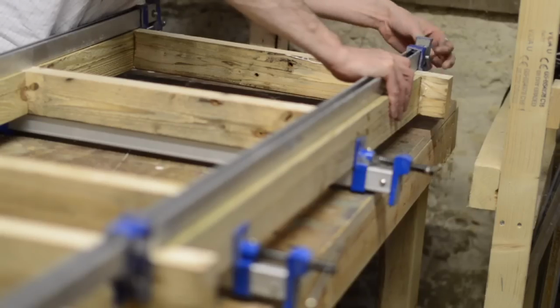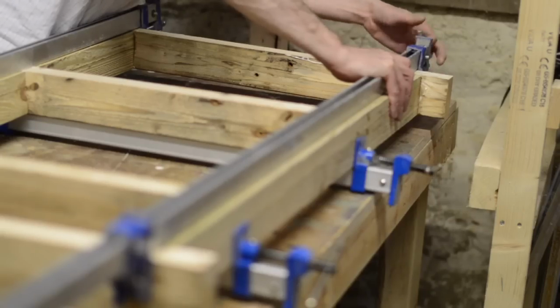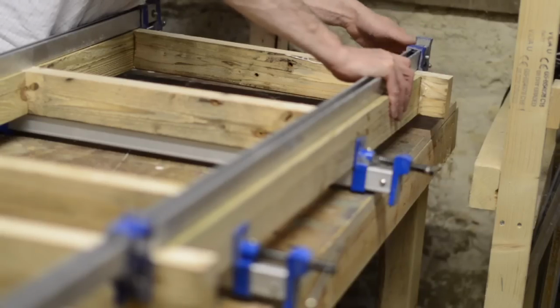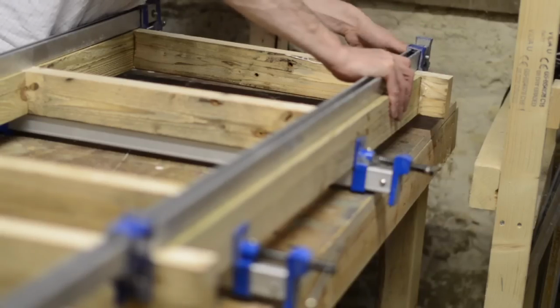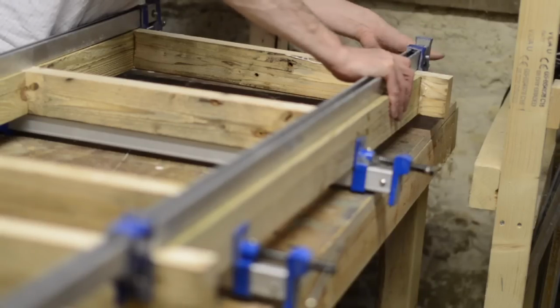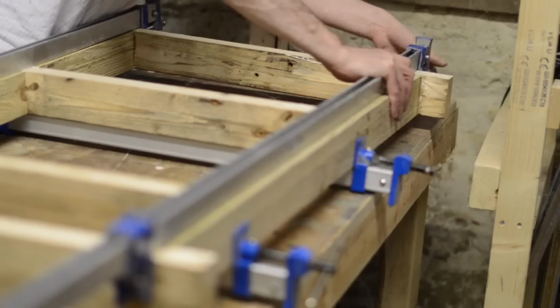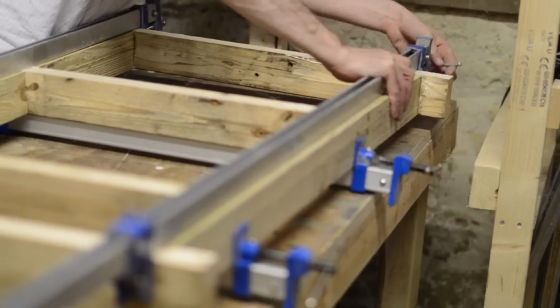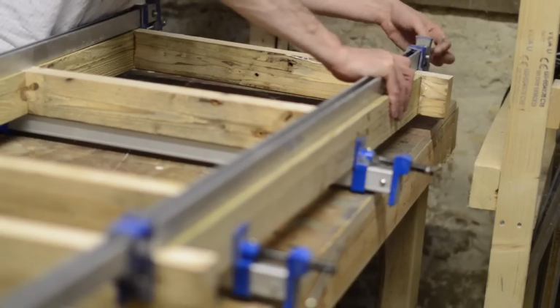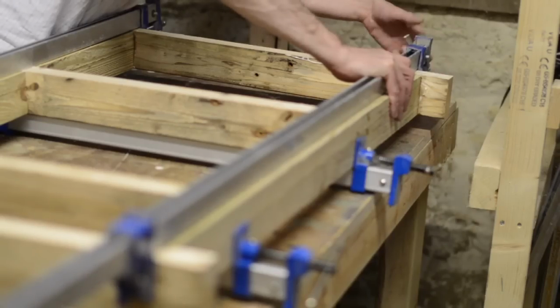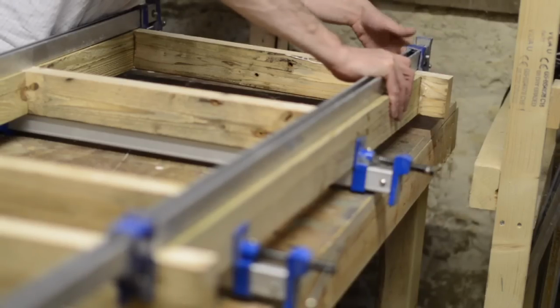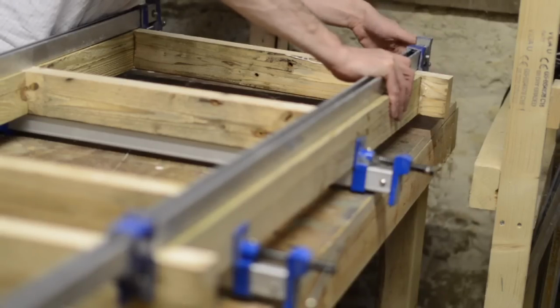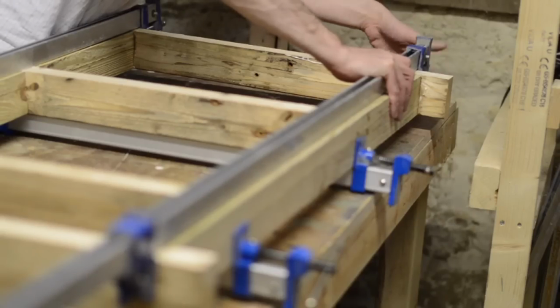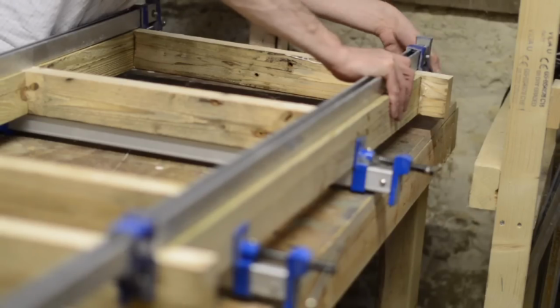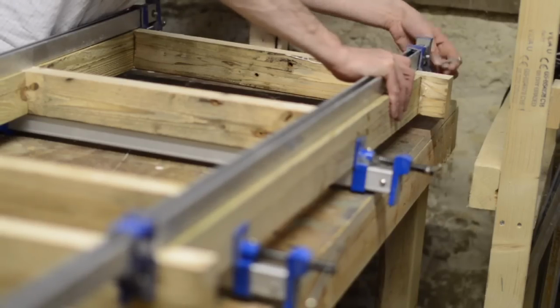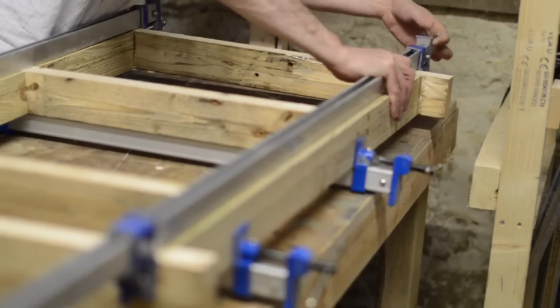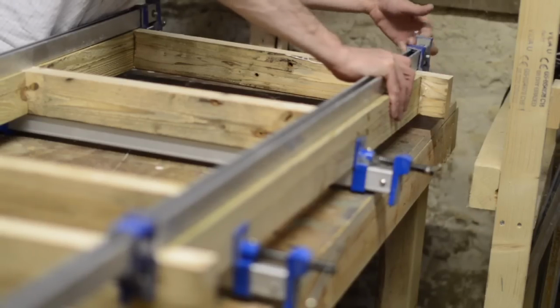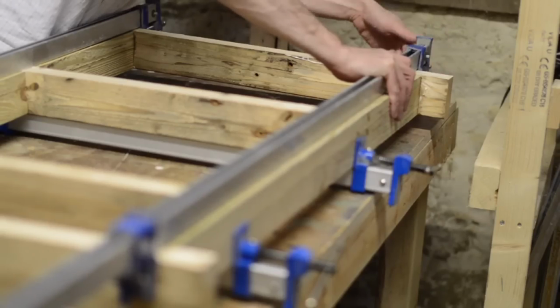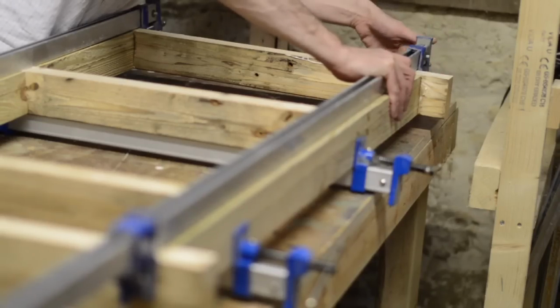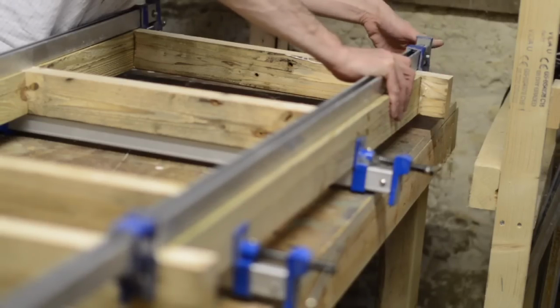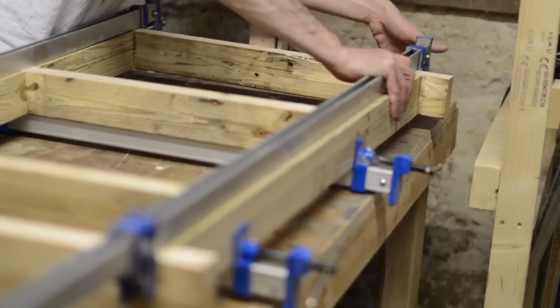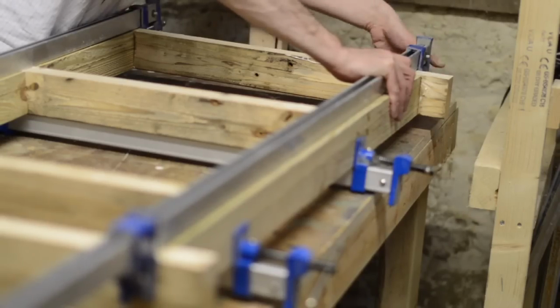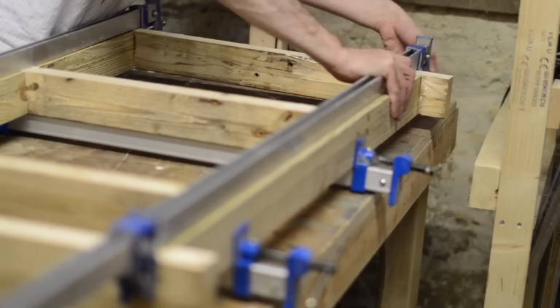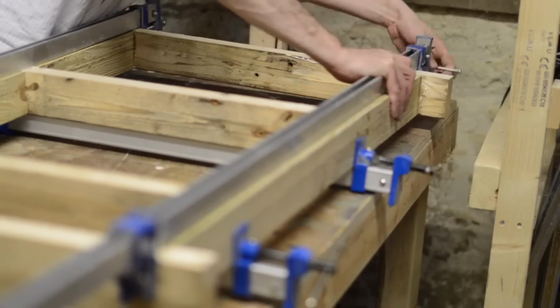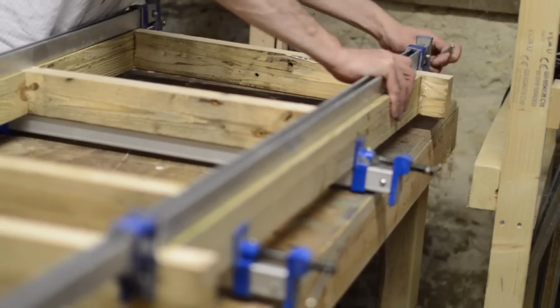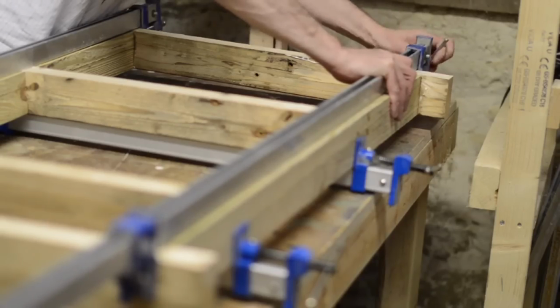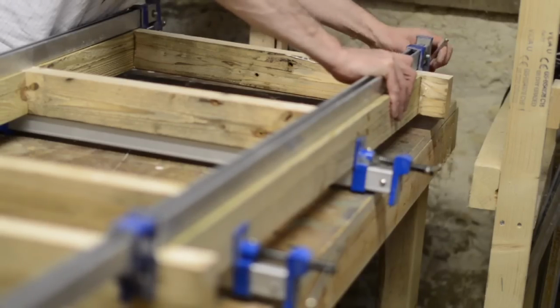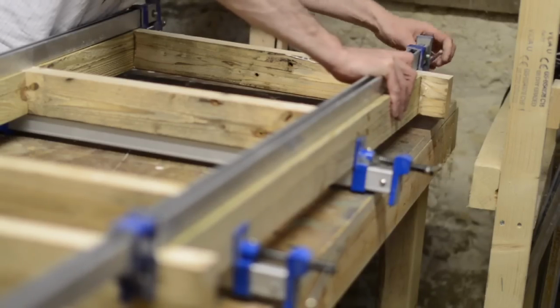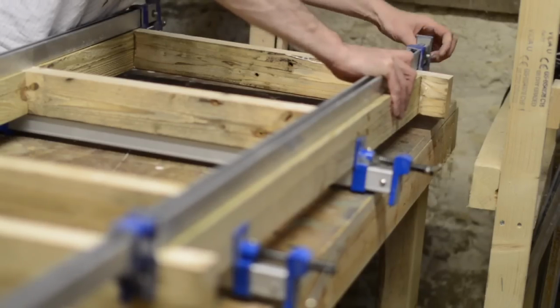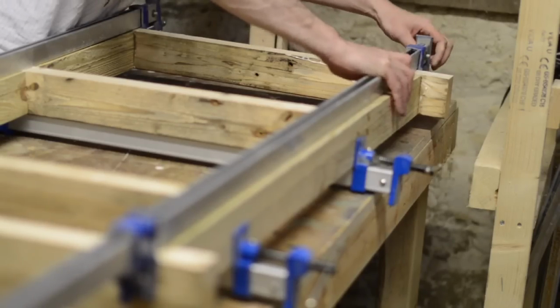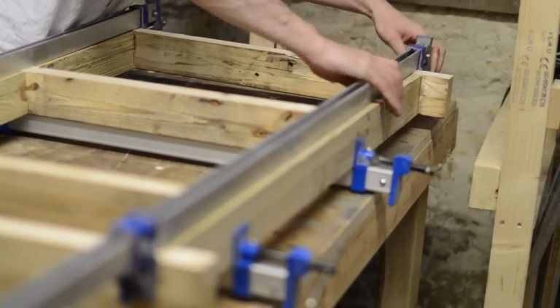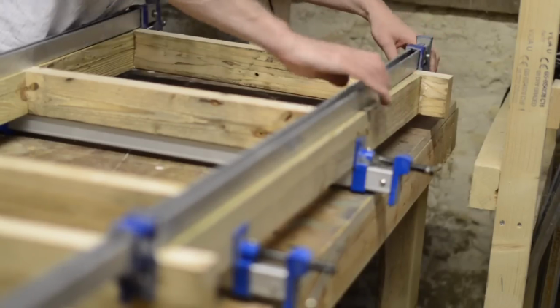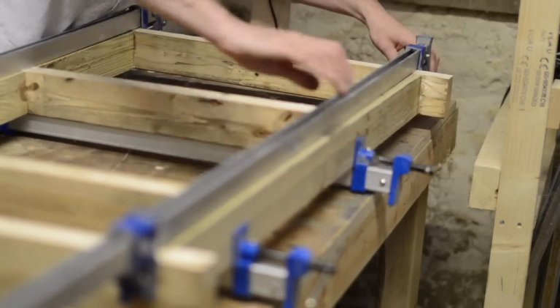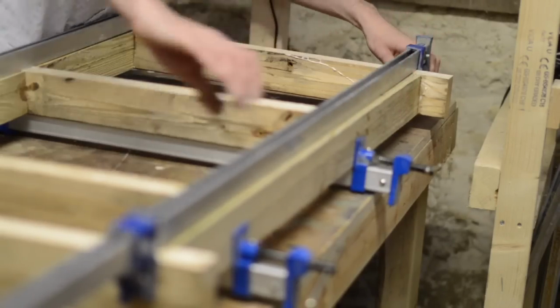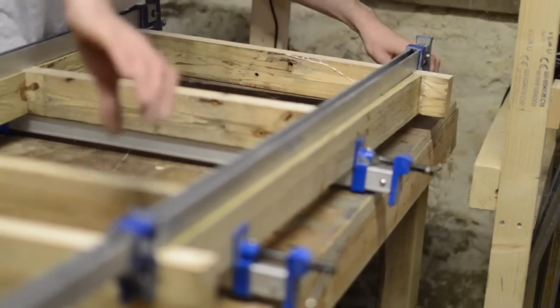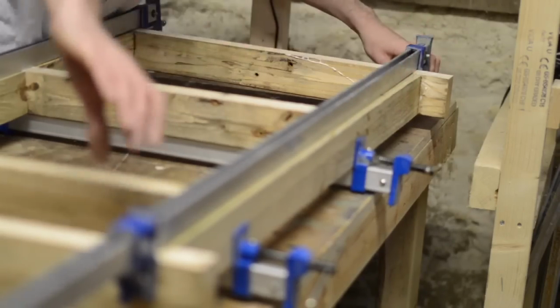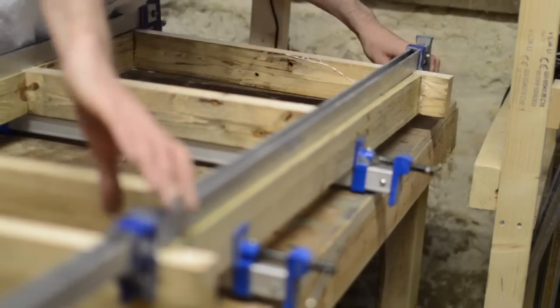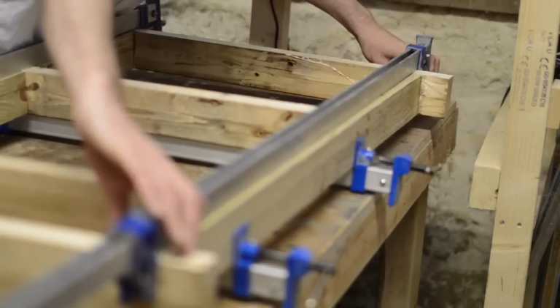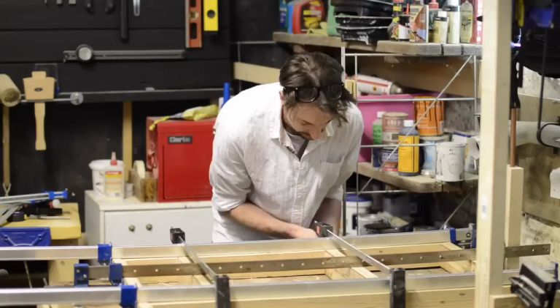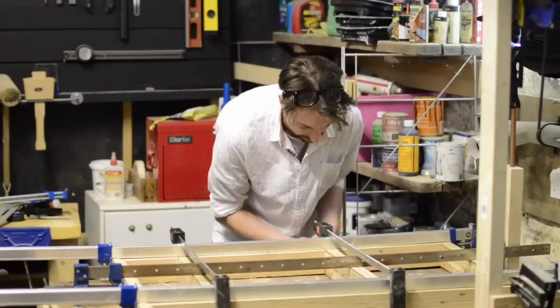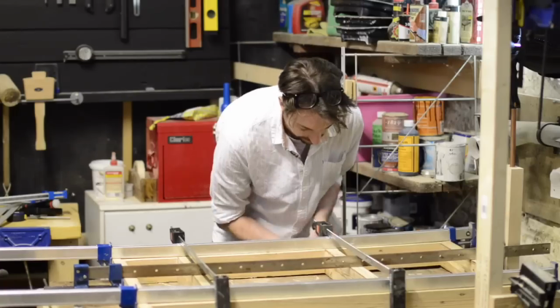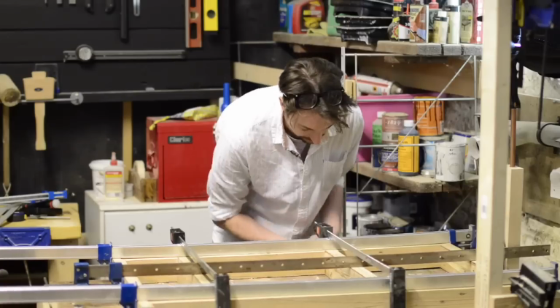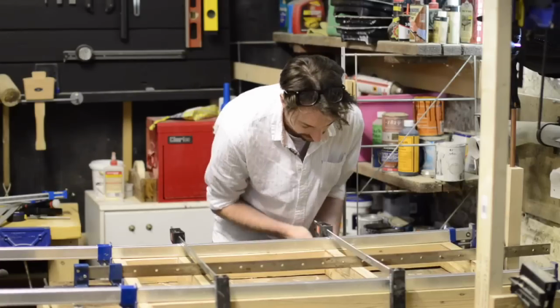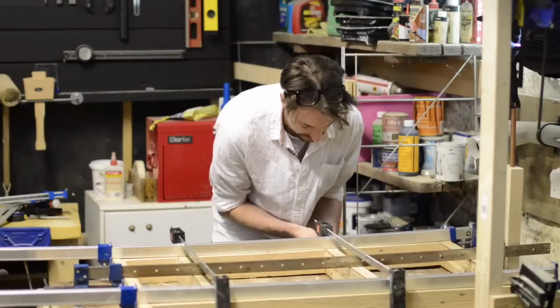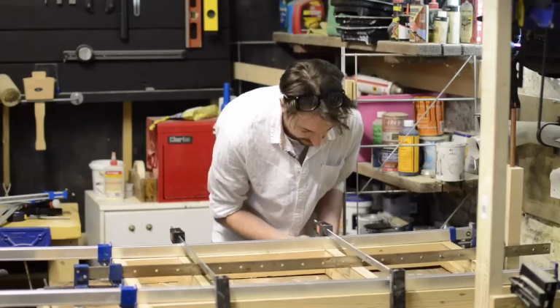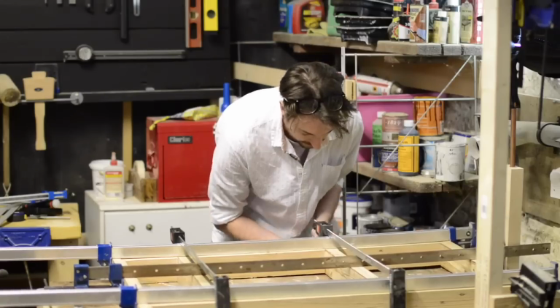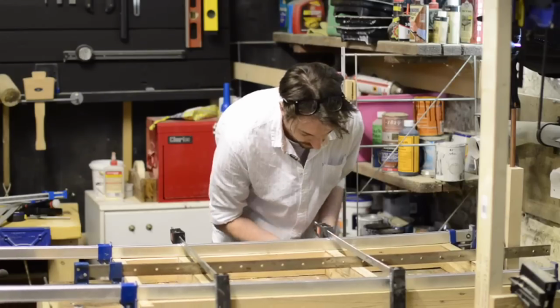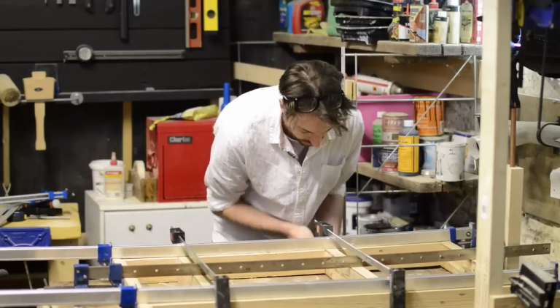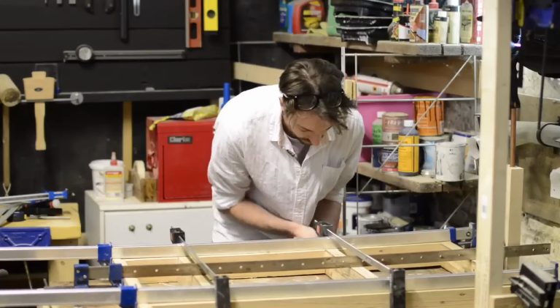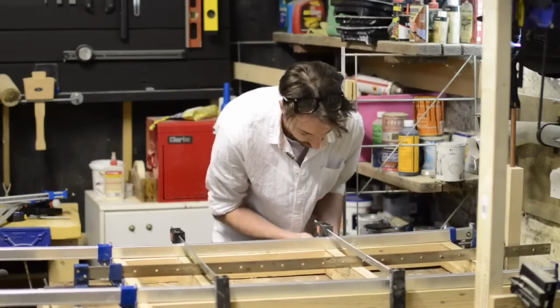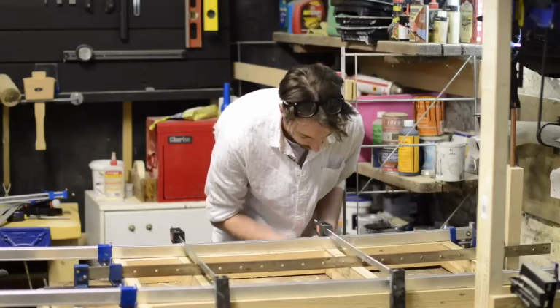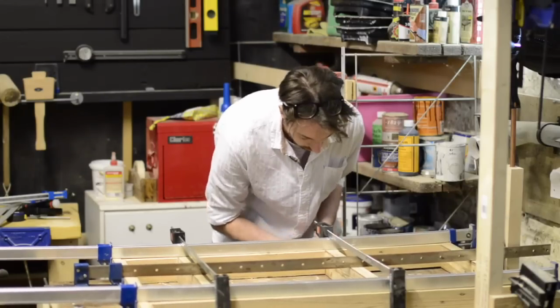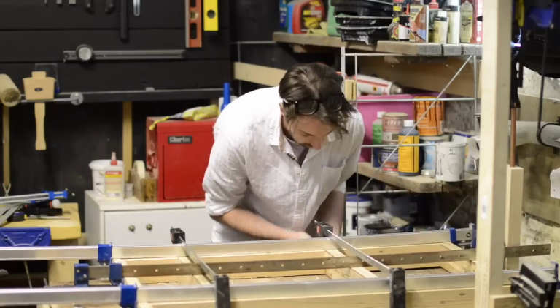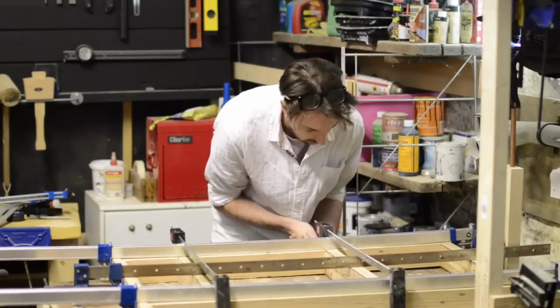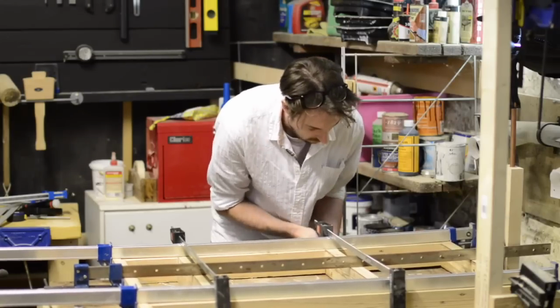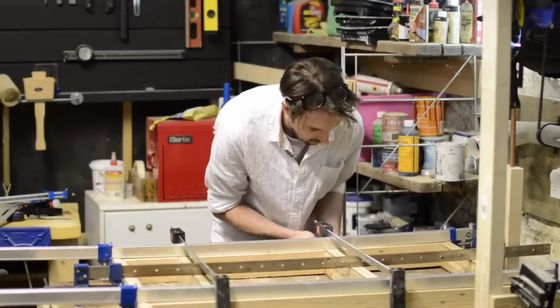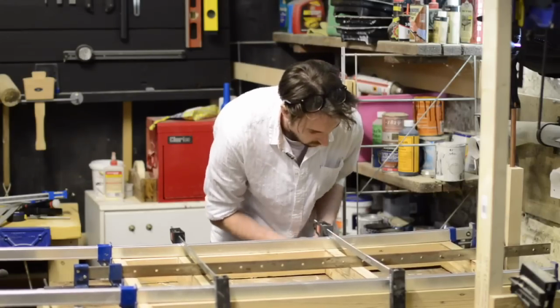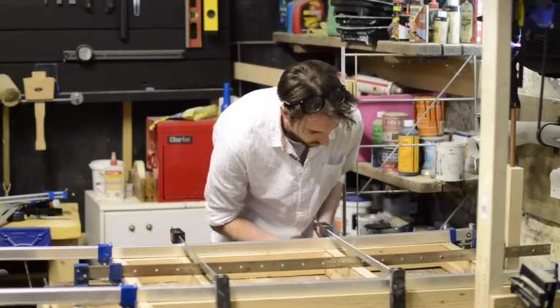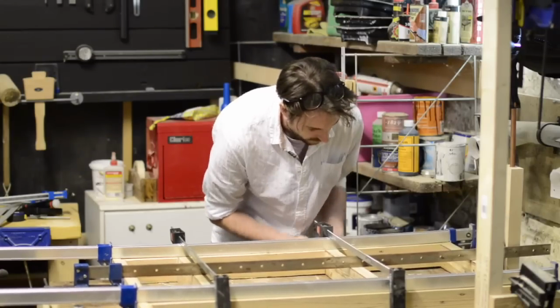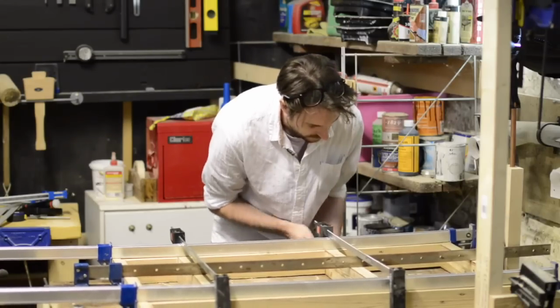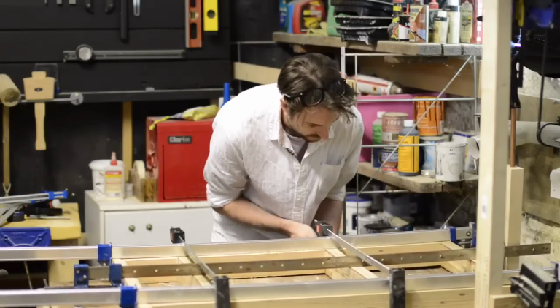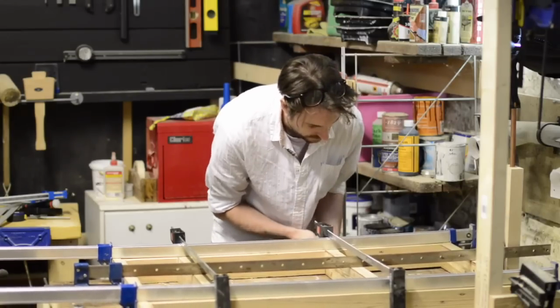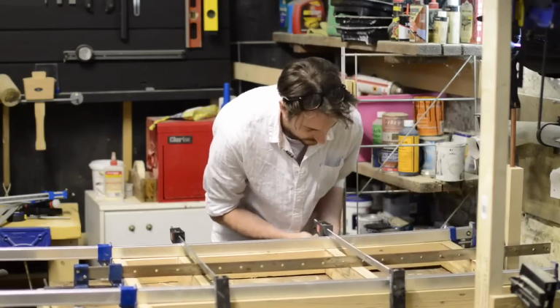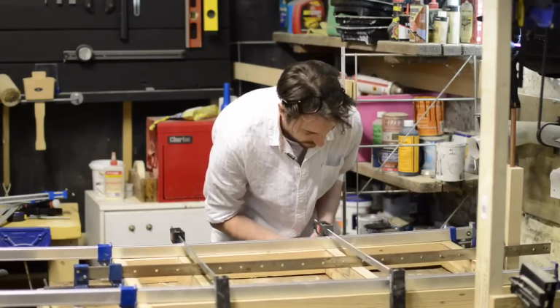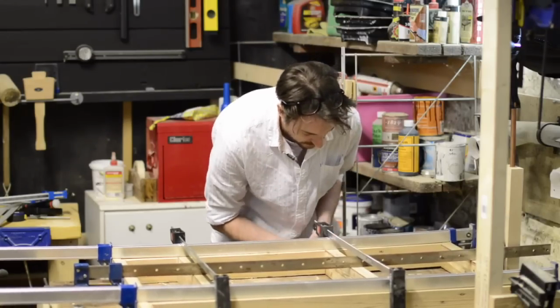I know every woodworker always says you can never have enough clamps, and for this it was really true. I really struggled with how many long ones I had.